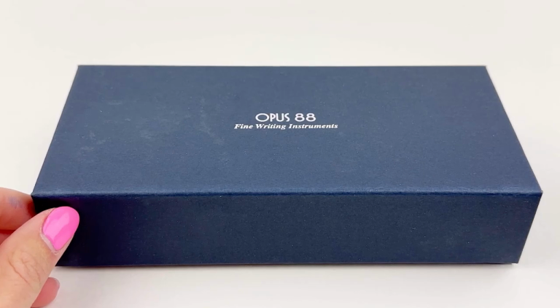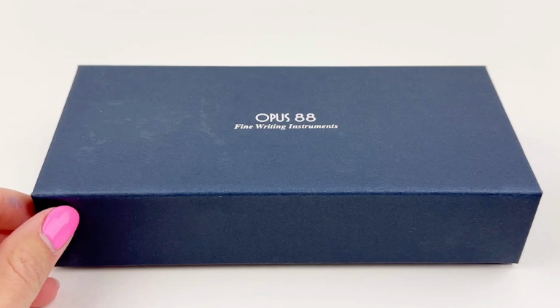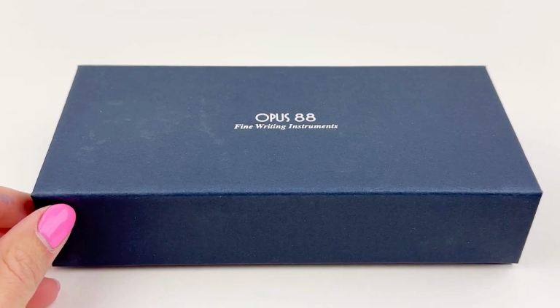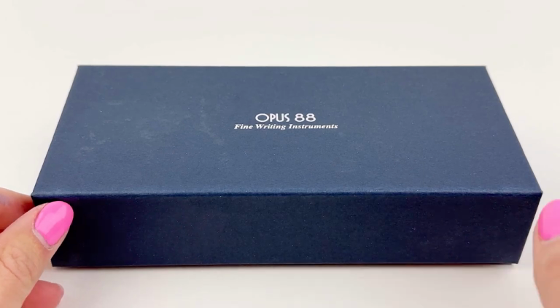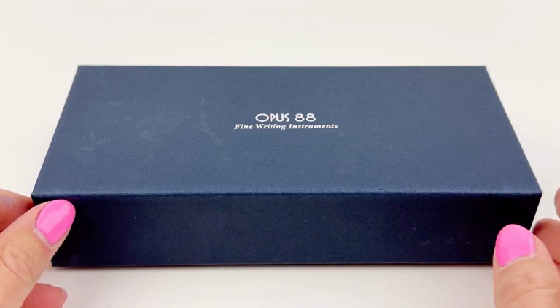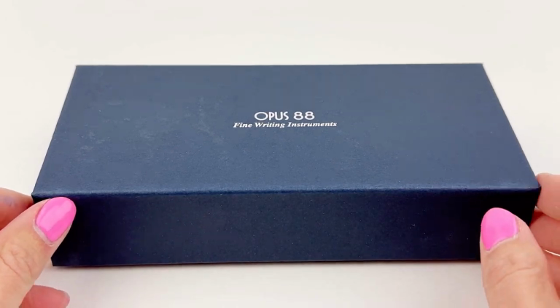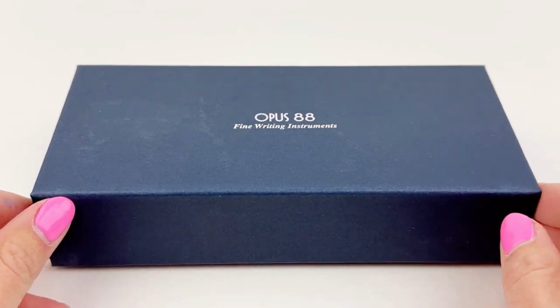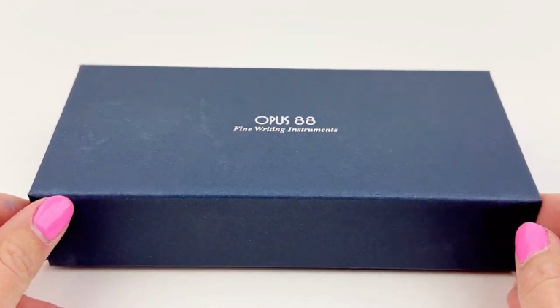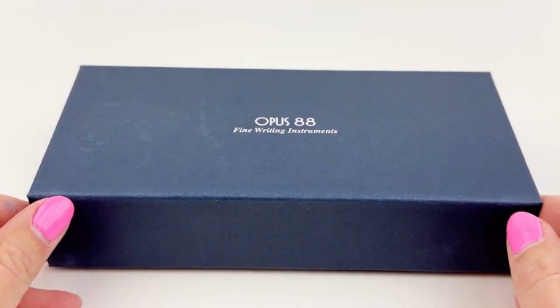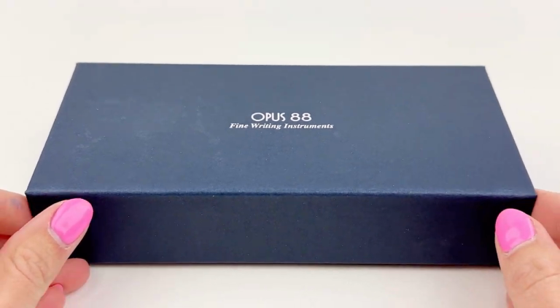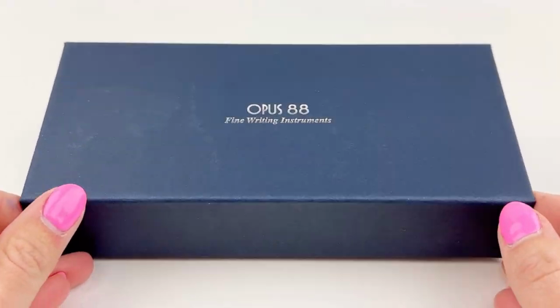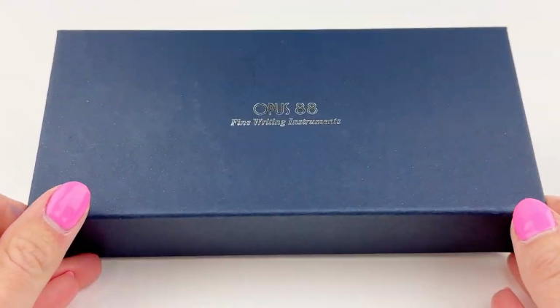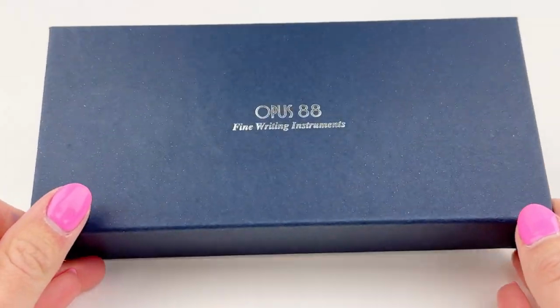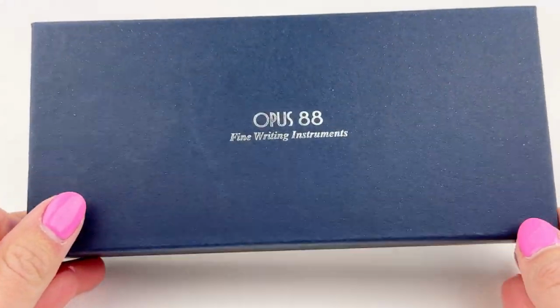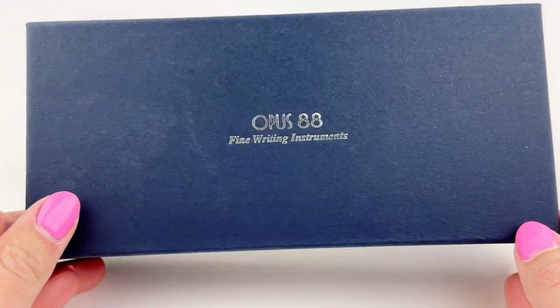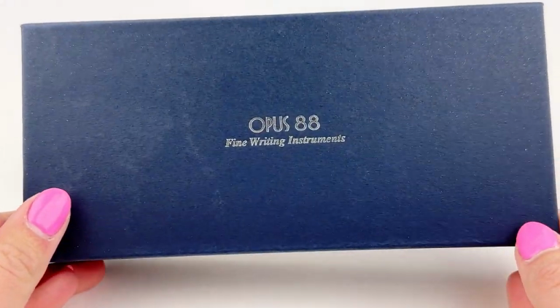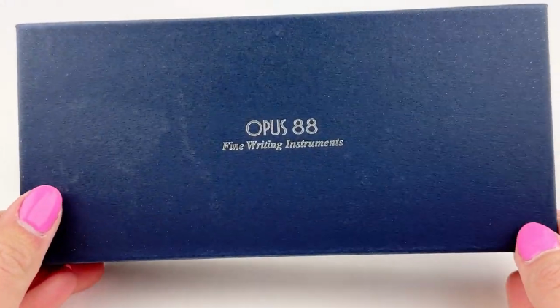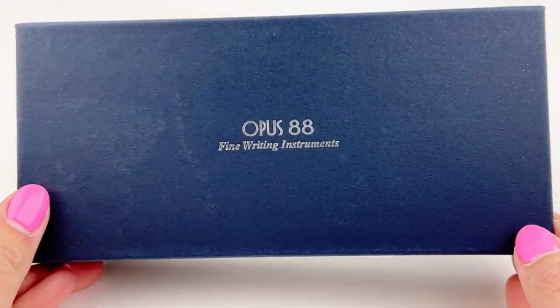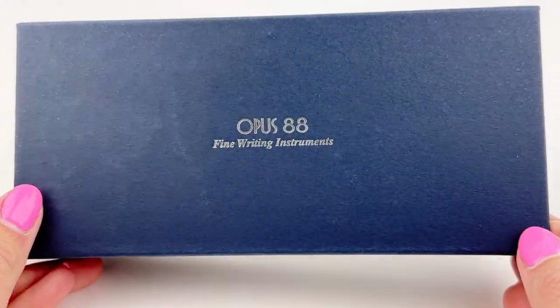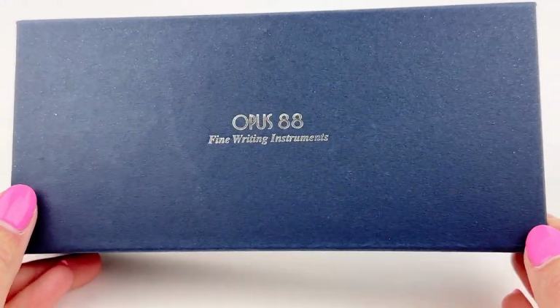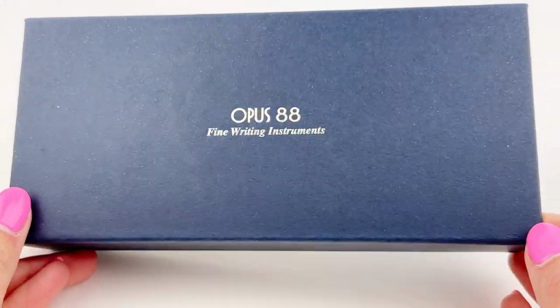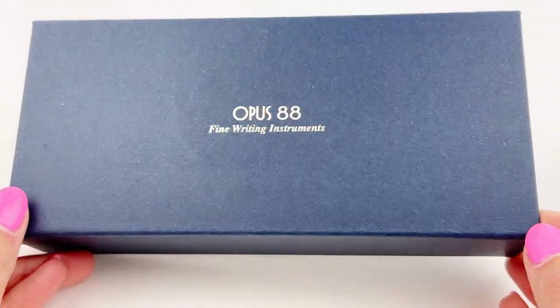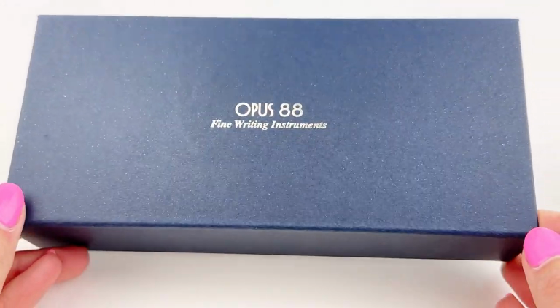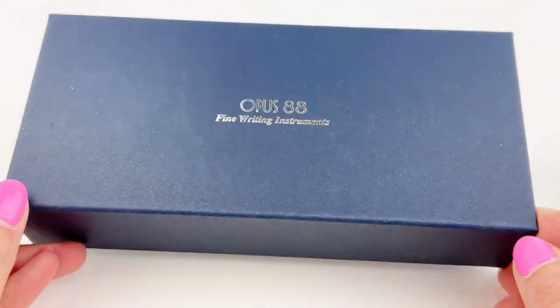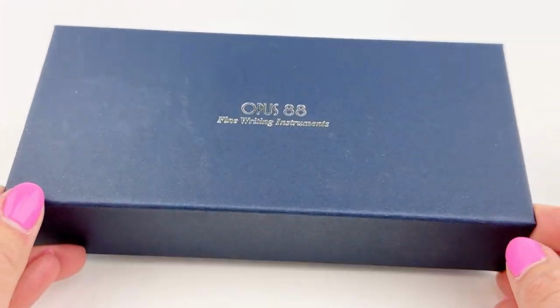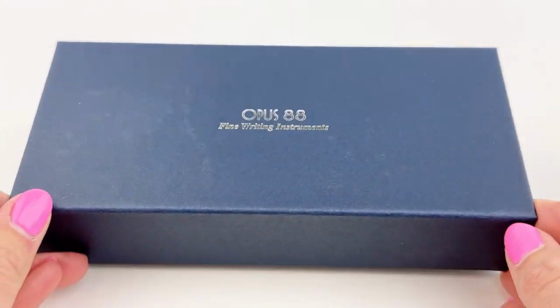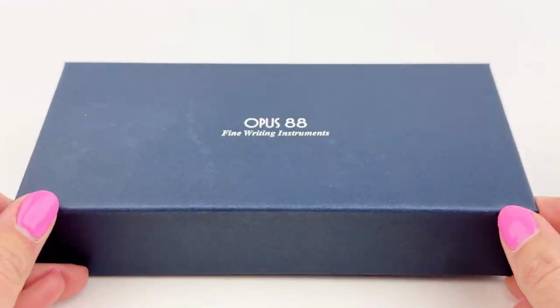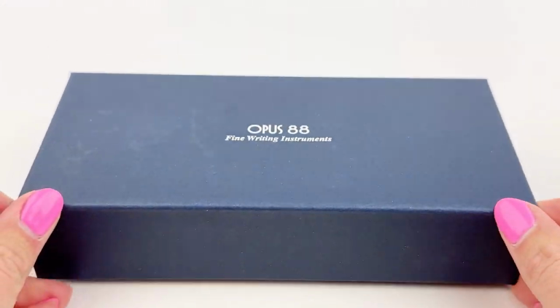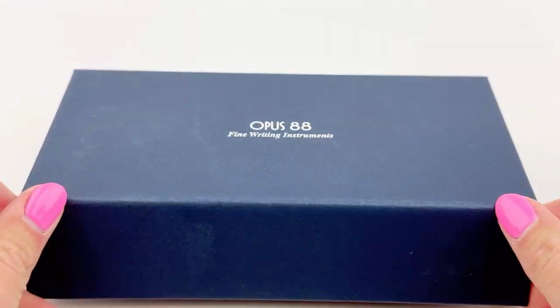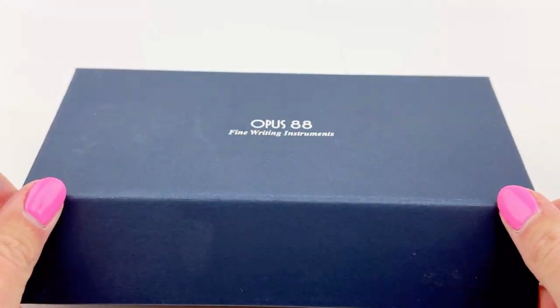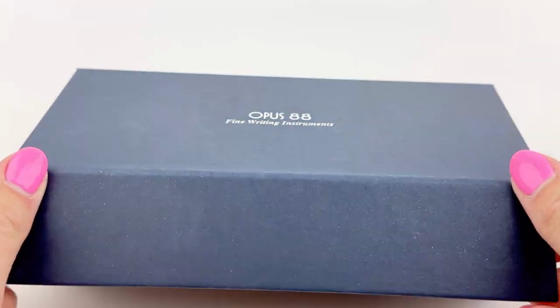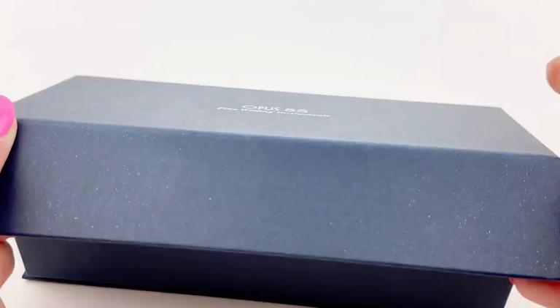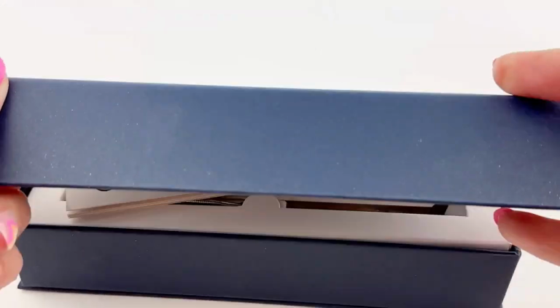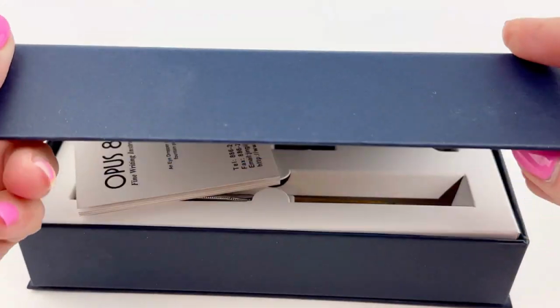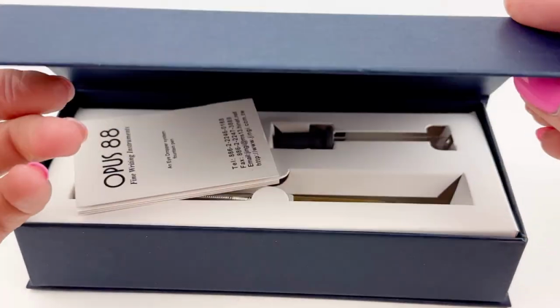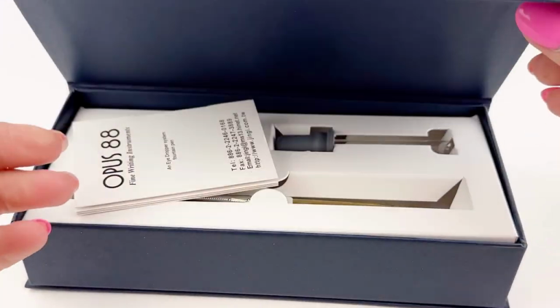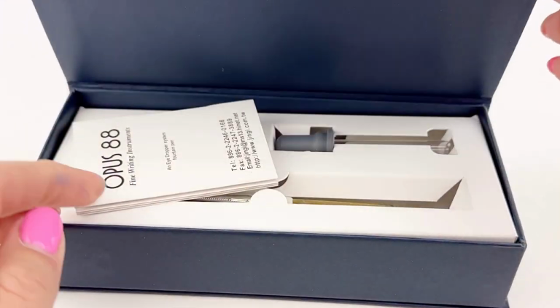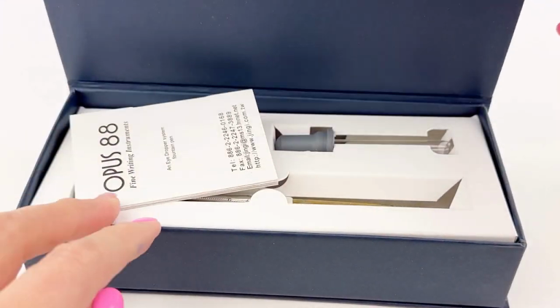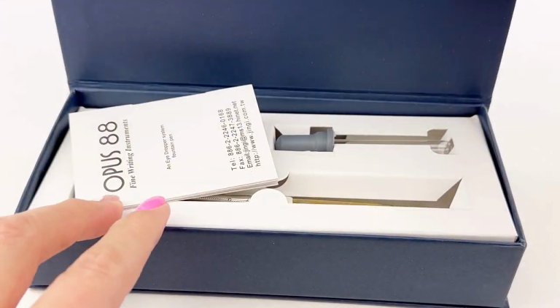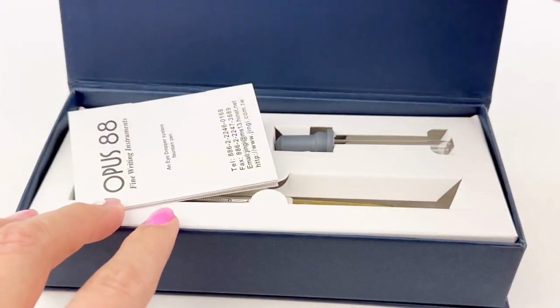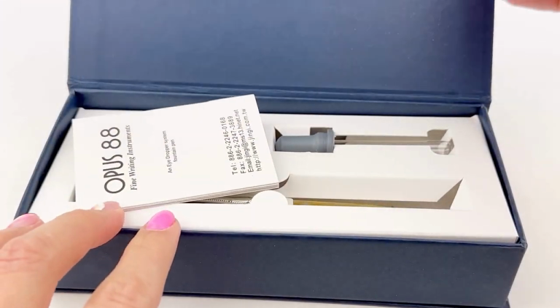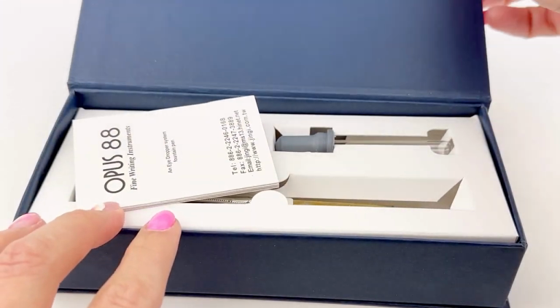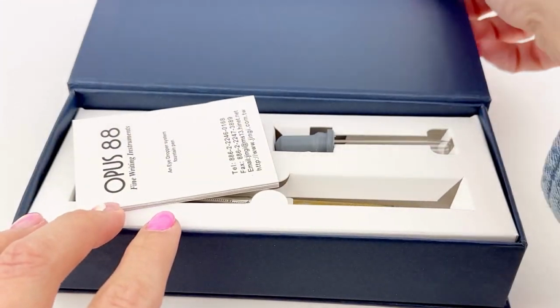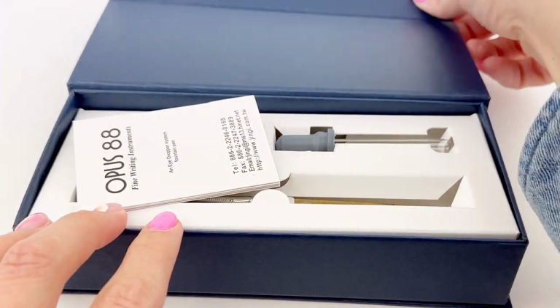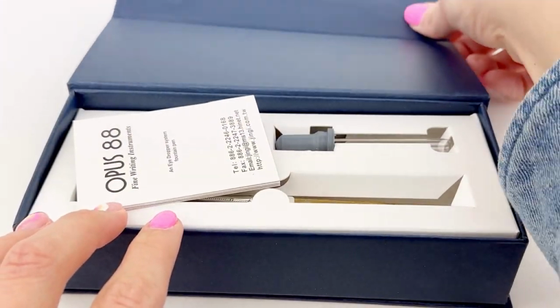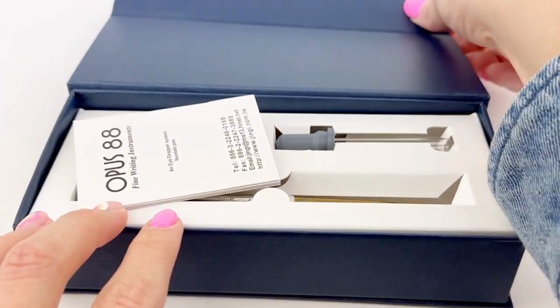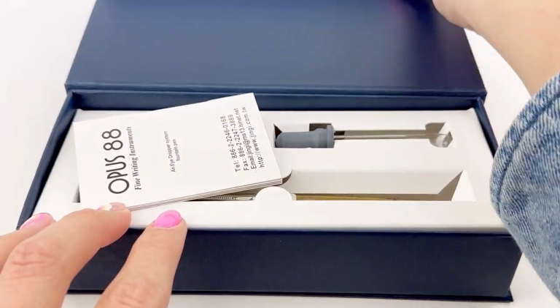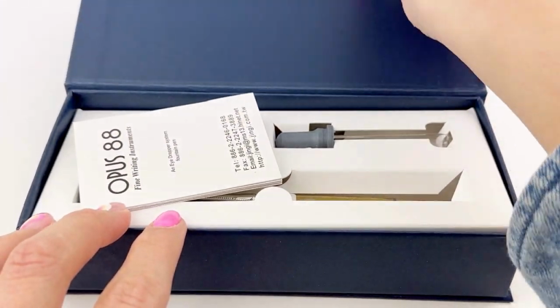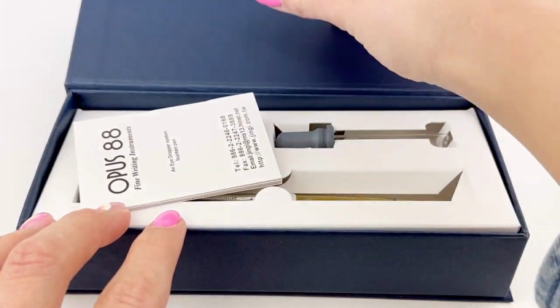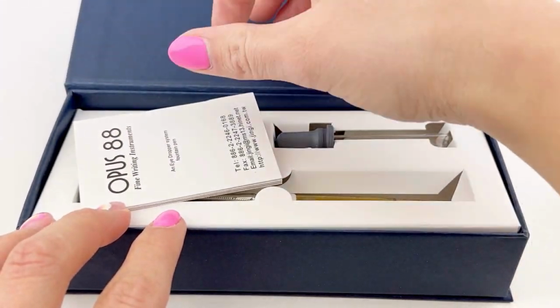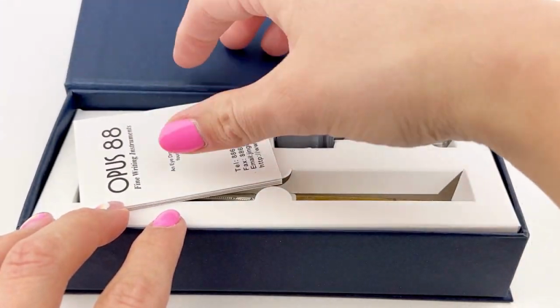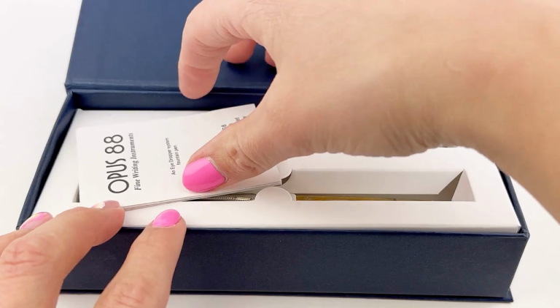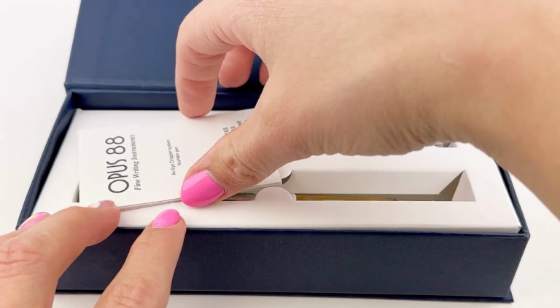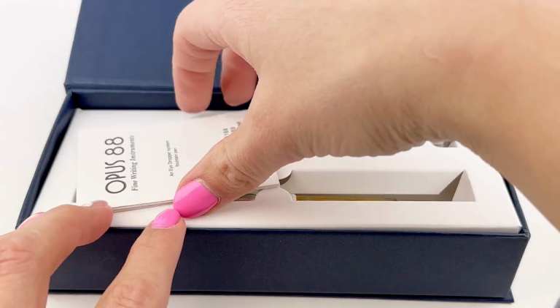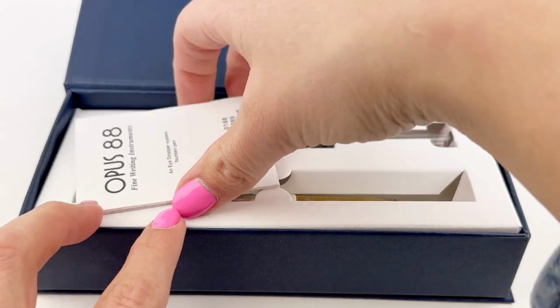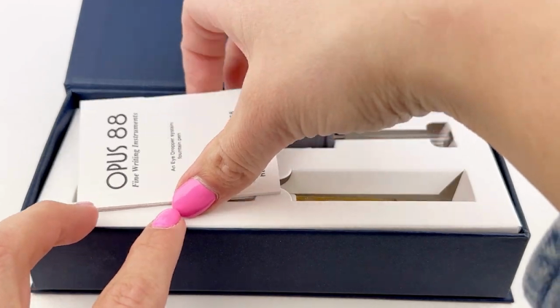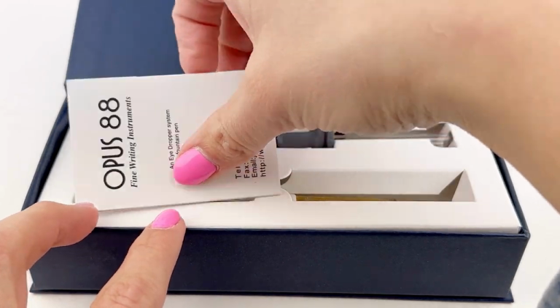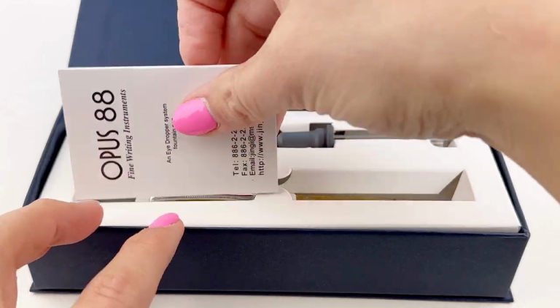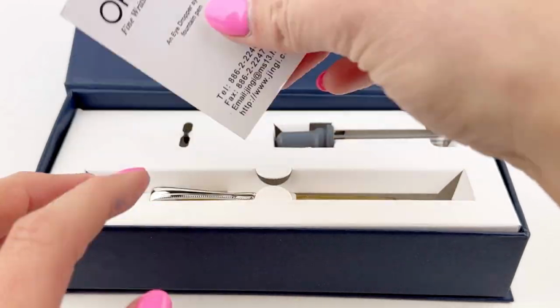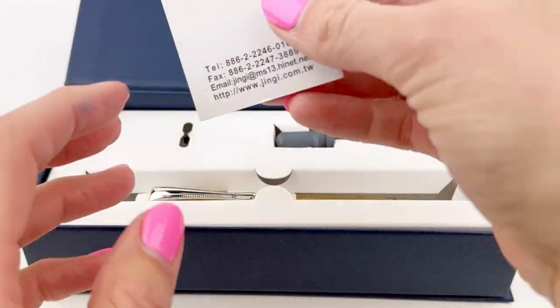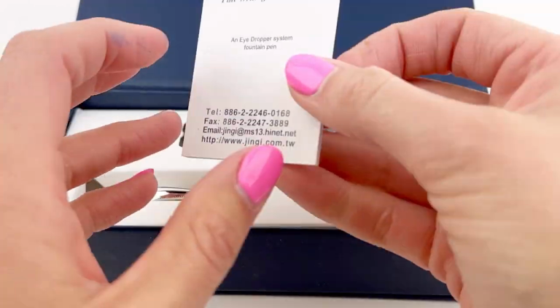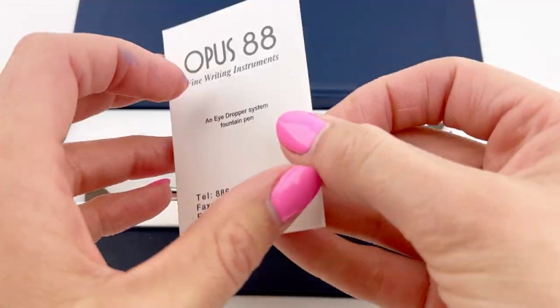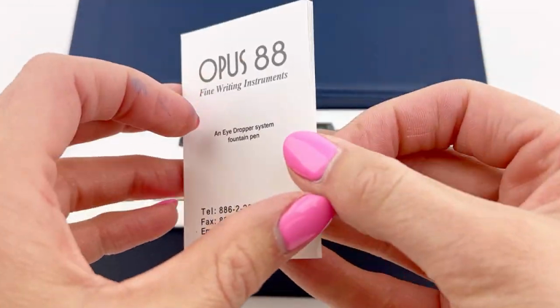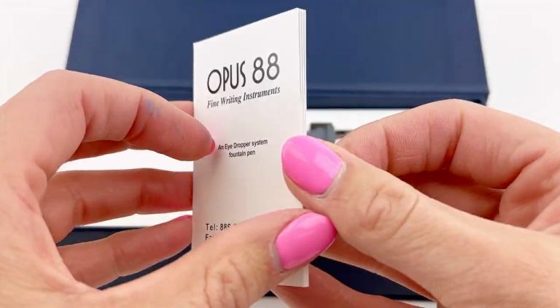Let's take a look at the Opus 88 Caloro fountain pens. Two new colors in today's fountain pen unboxing.